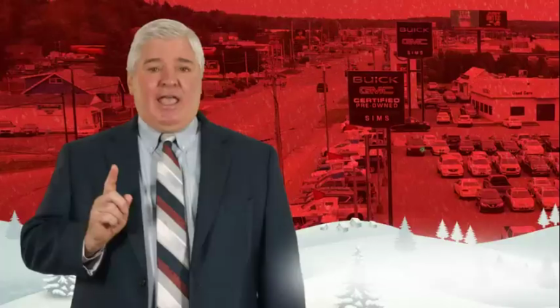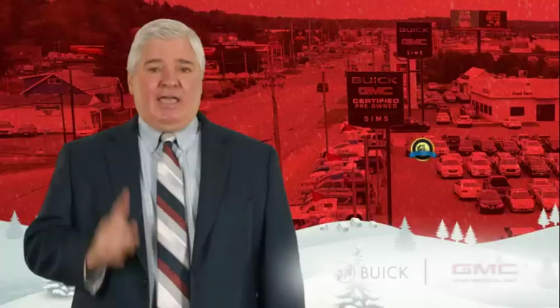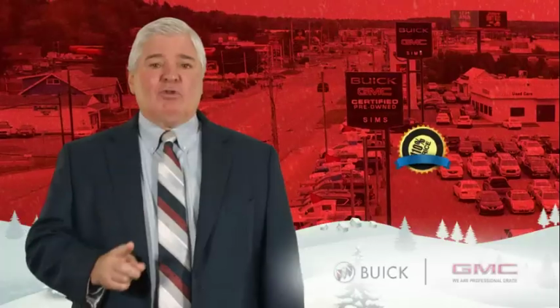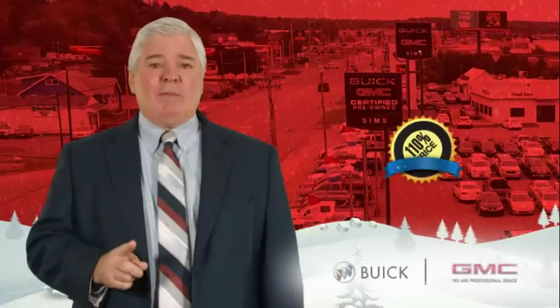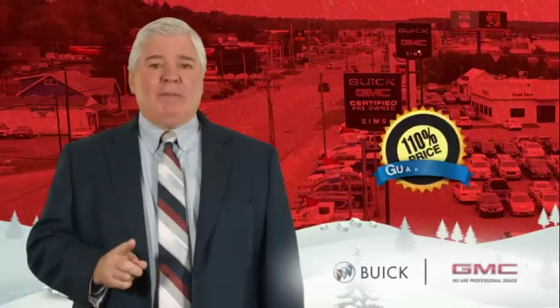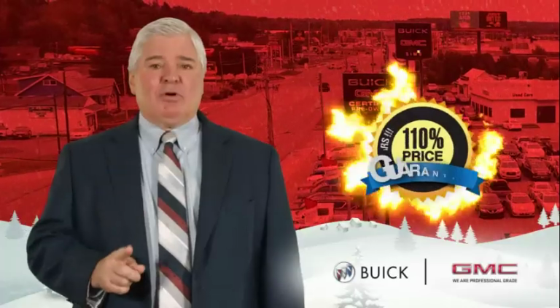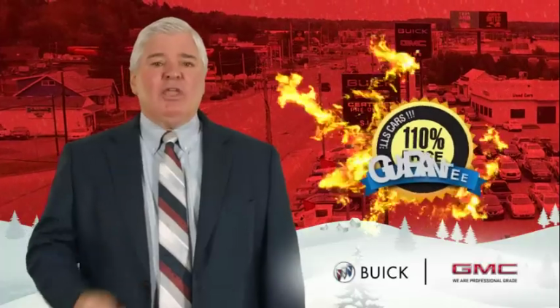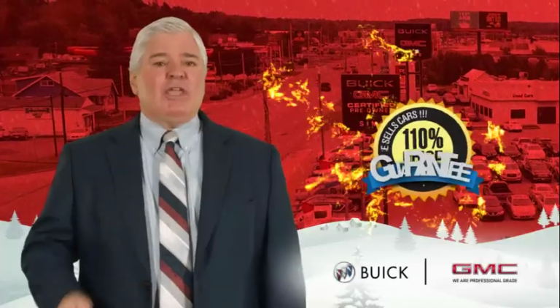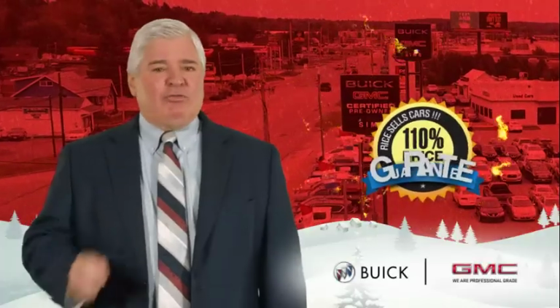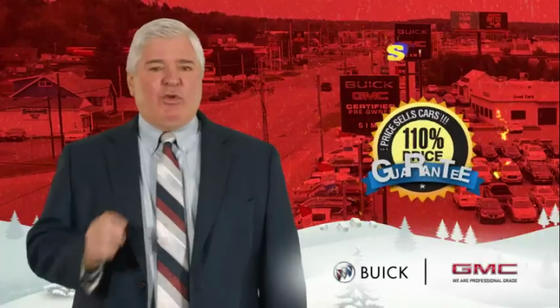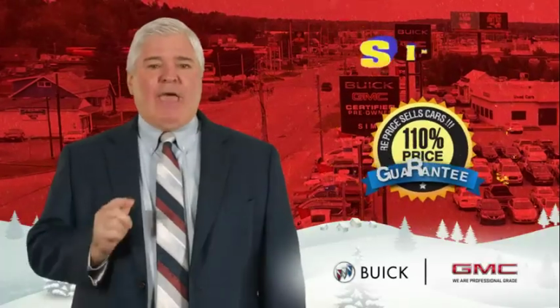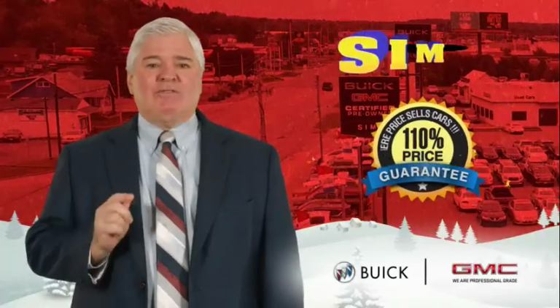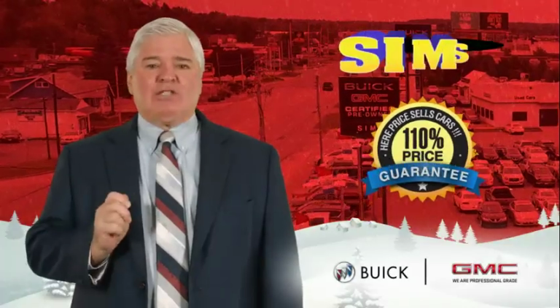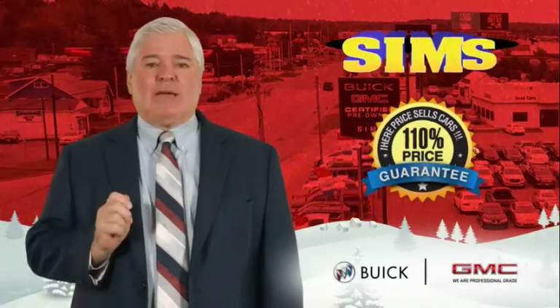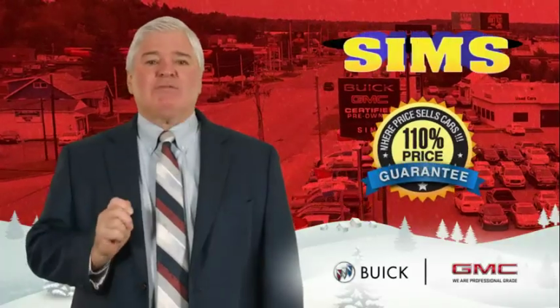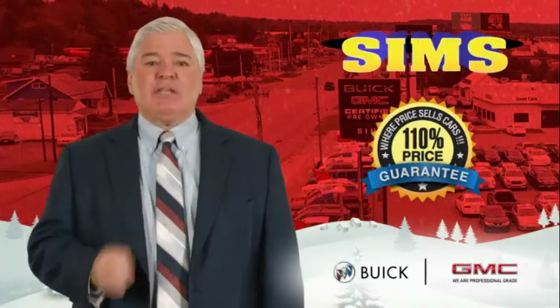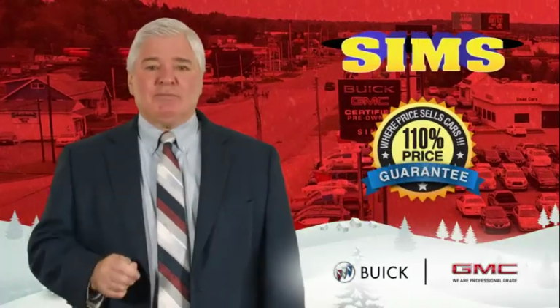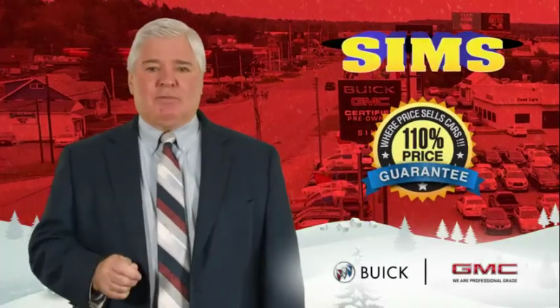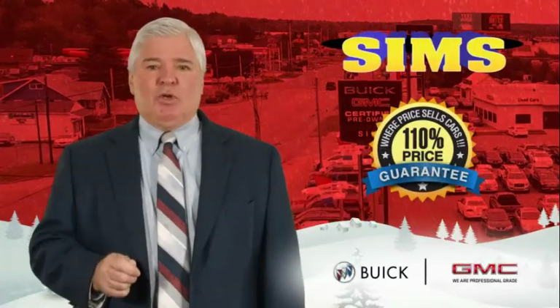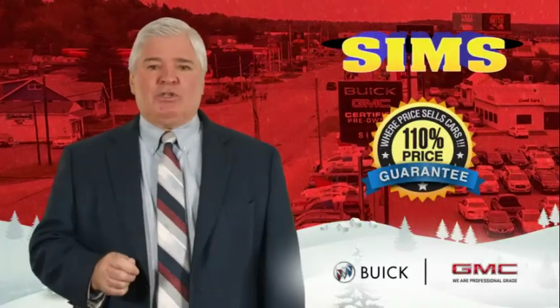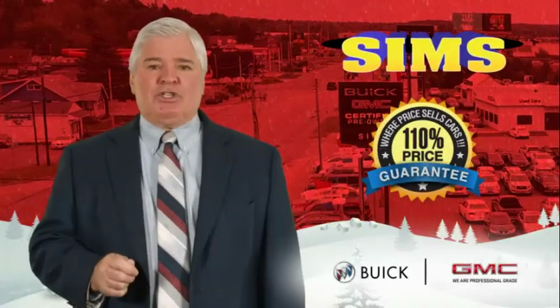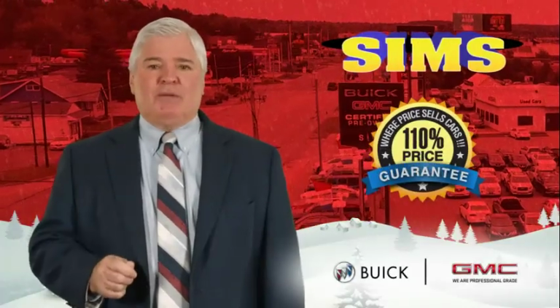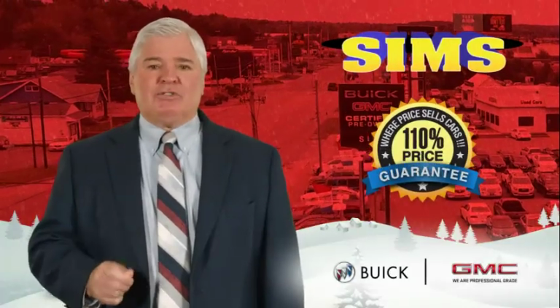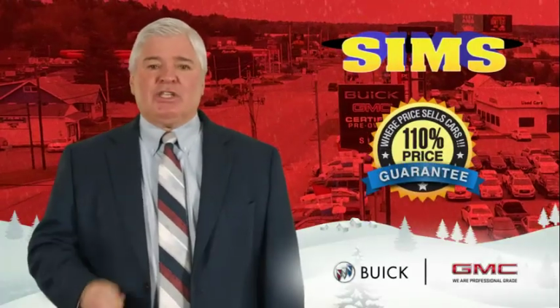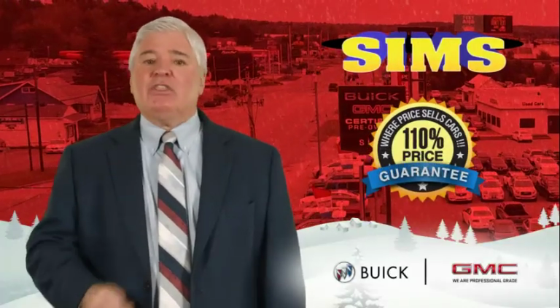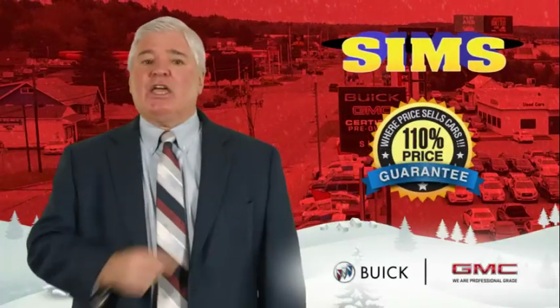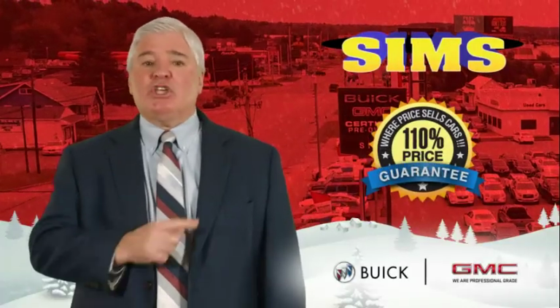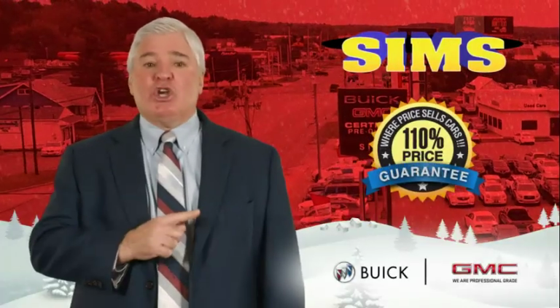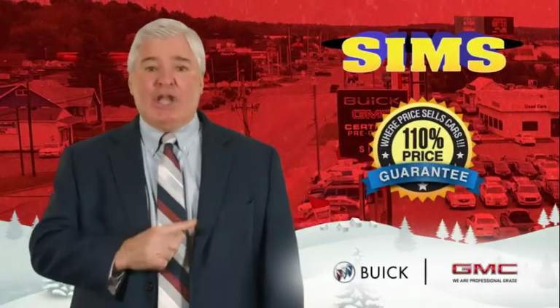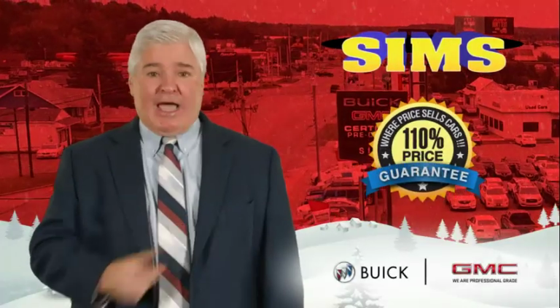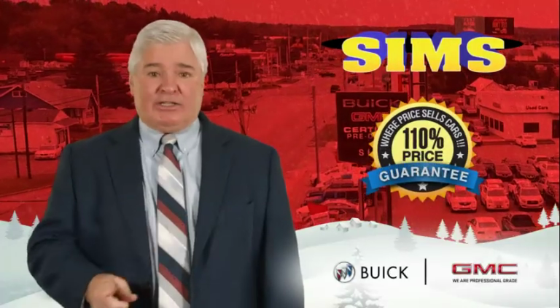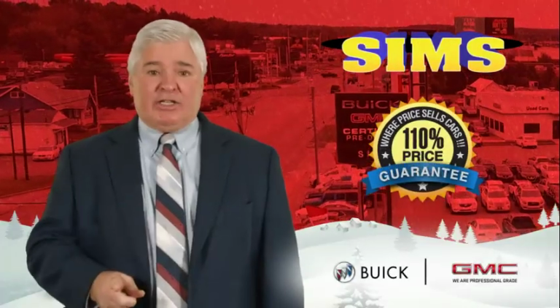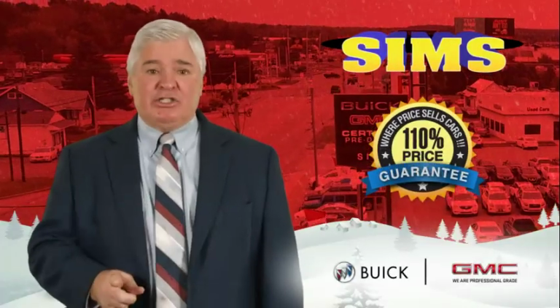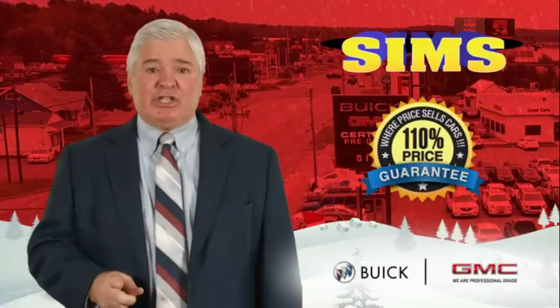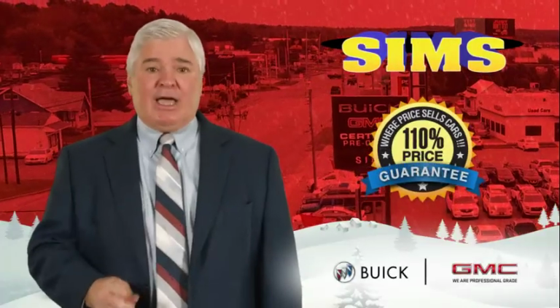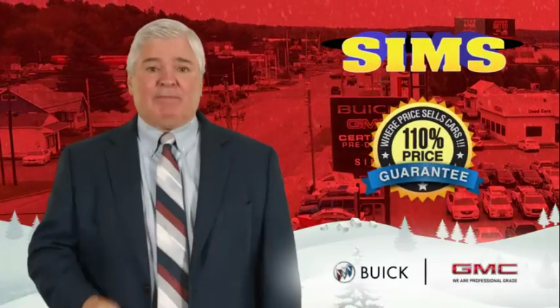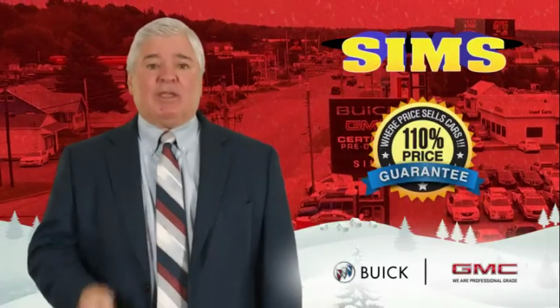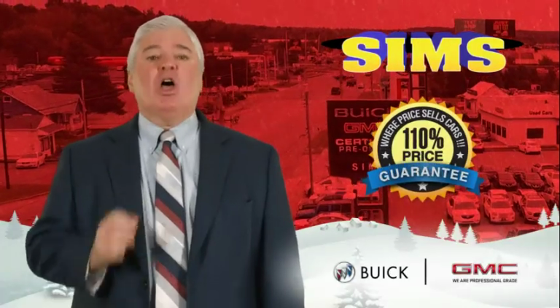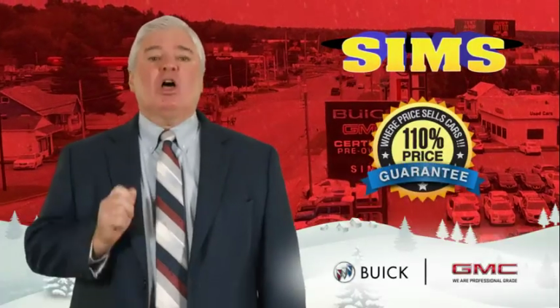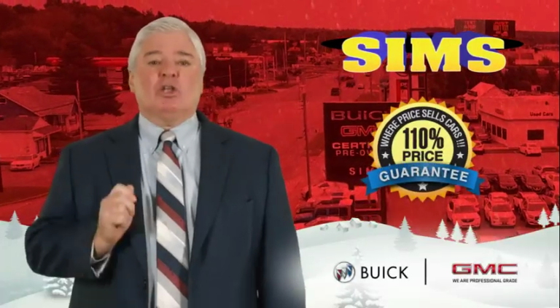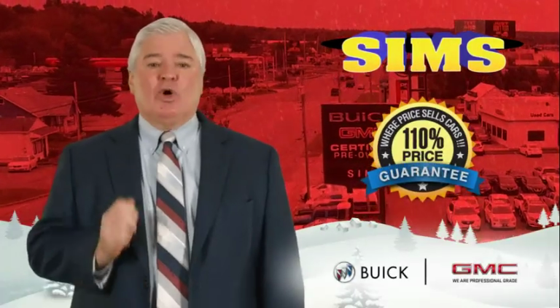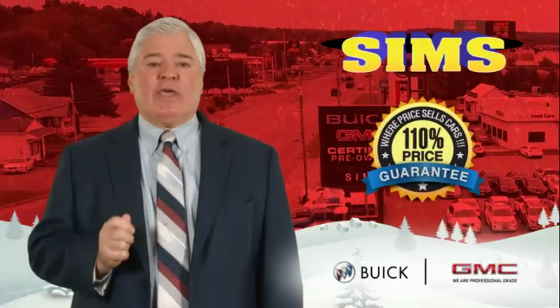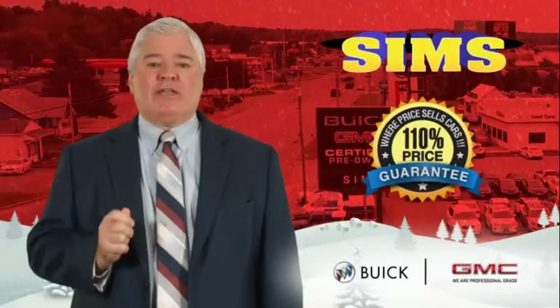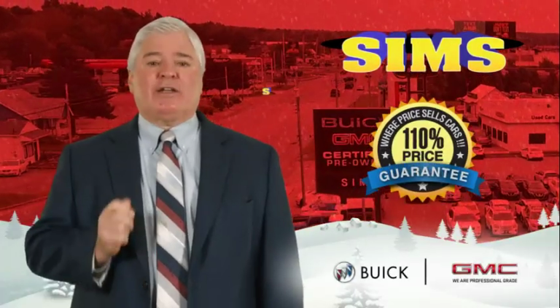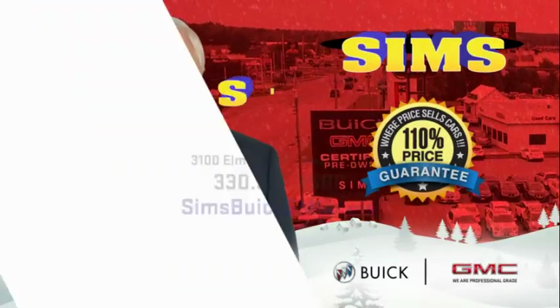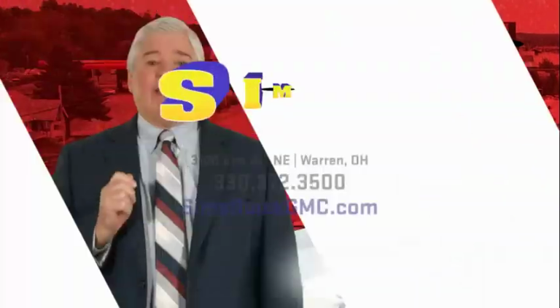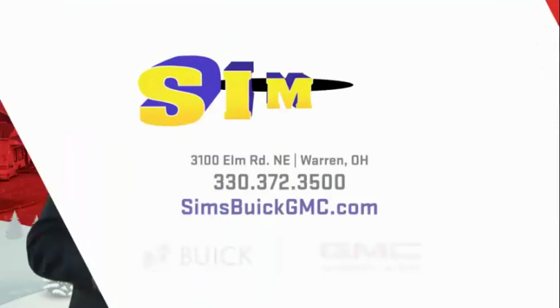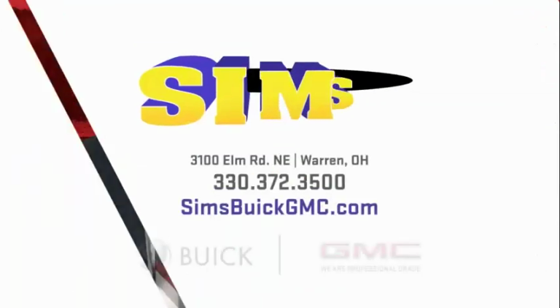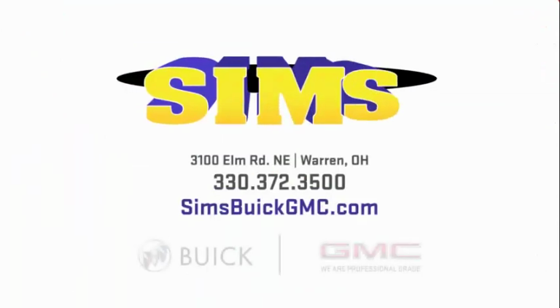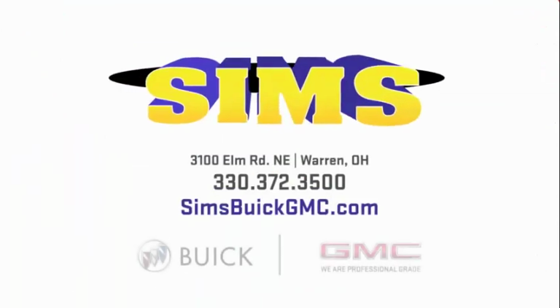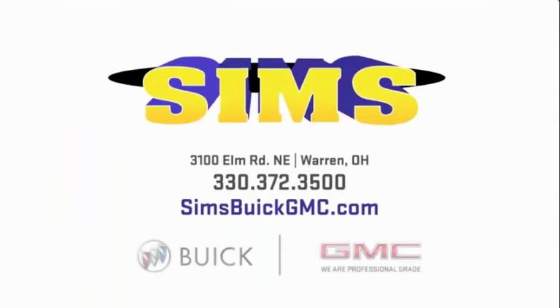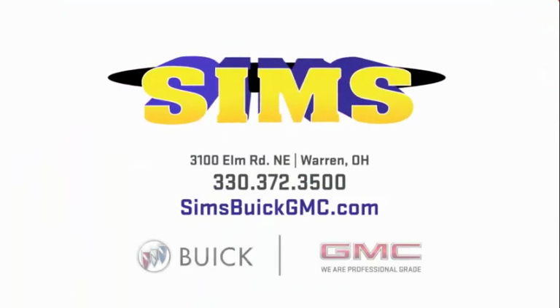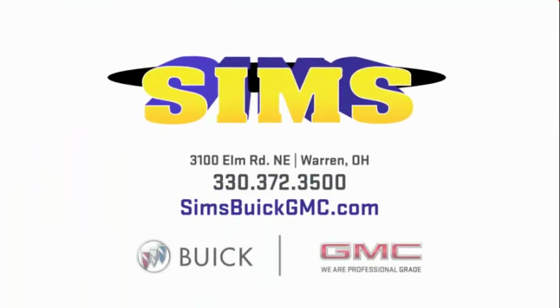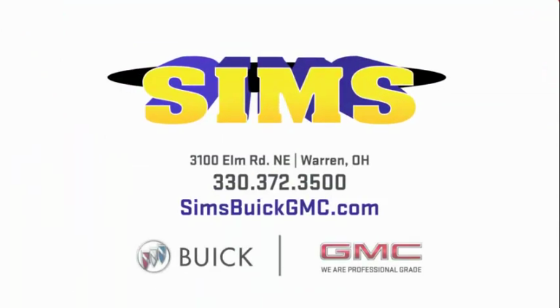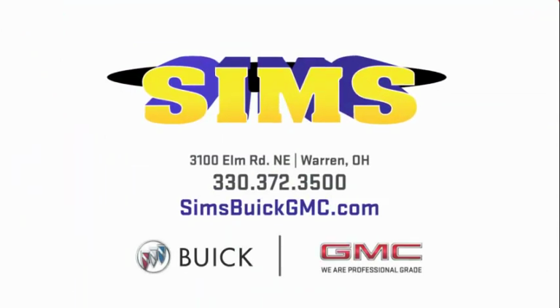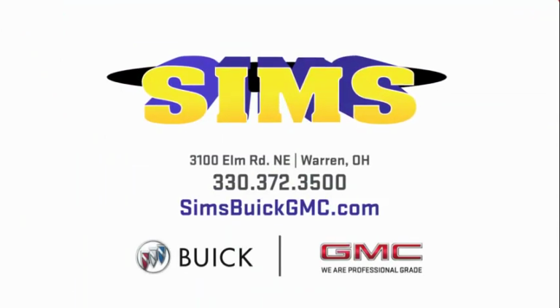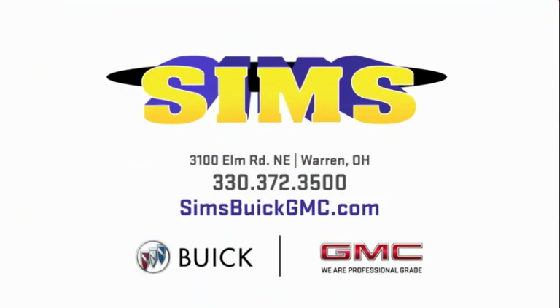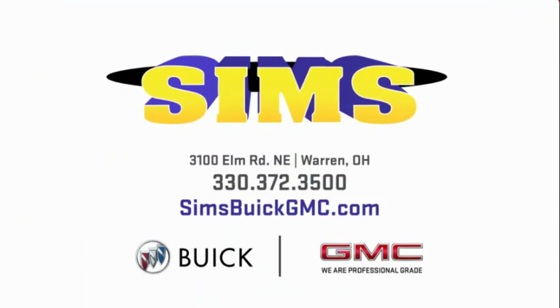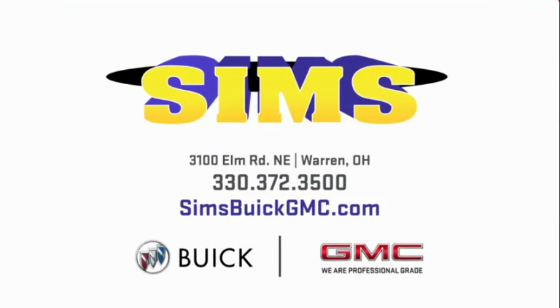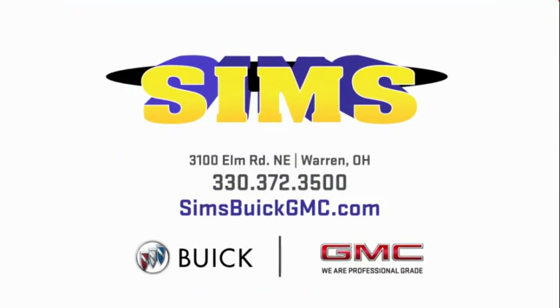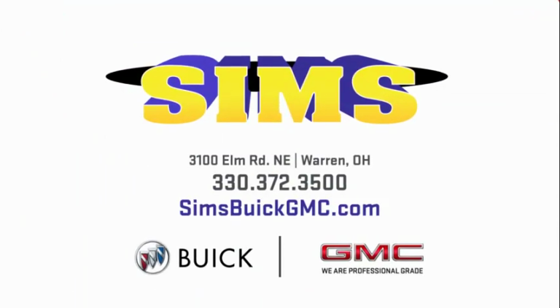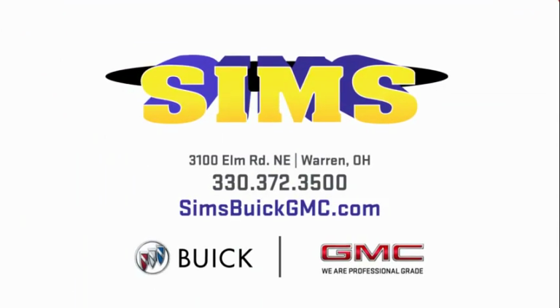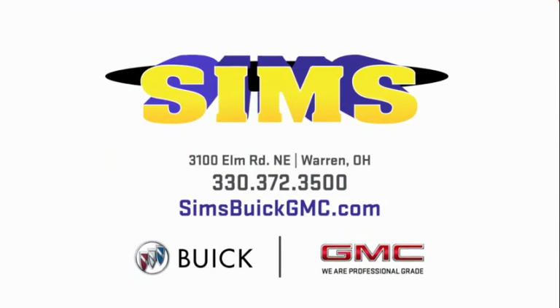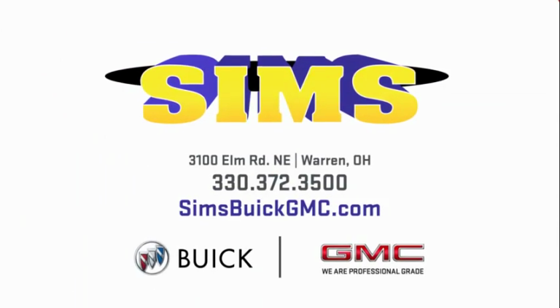And remember, if you haven't shopped Sims Buick GMC, then you're not done shopping. Located on Elm Road, where Price sells cars.